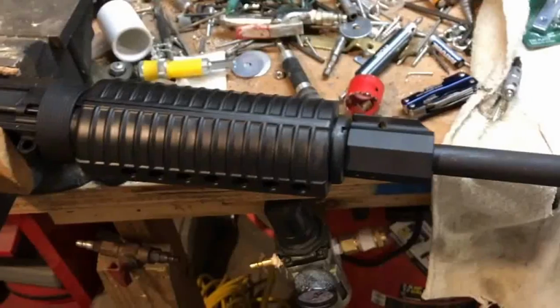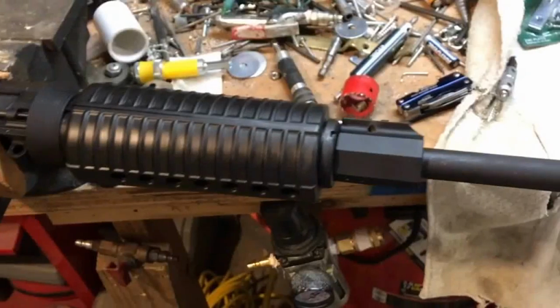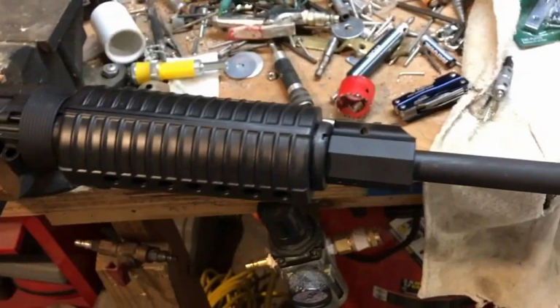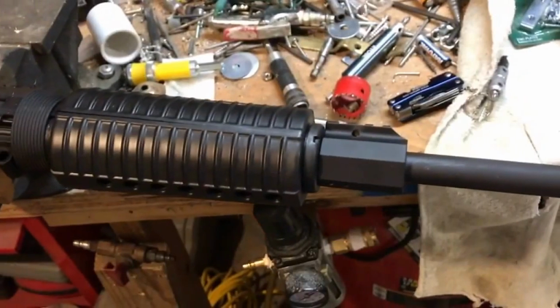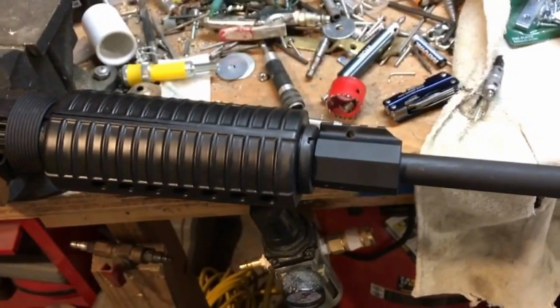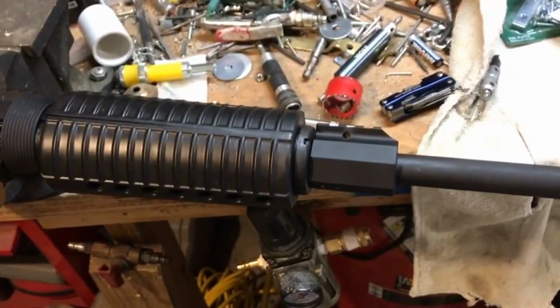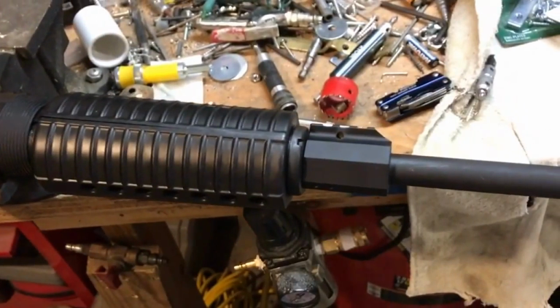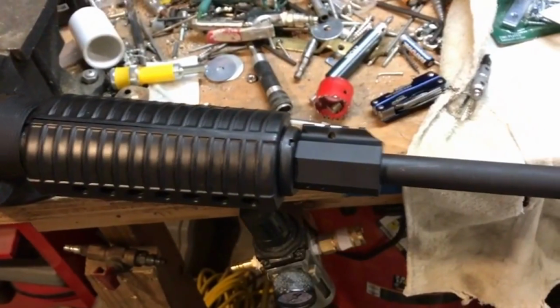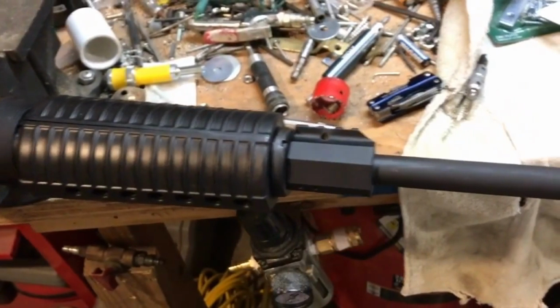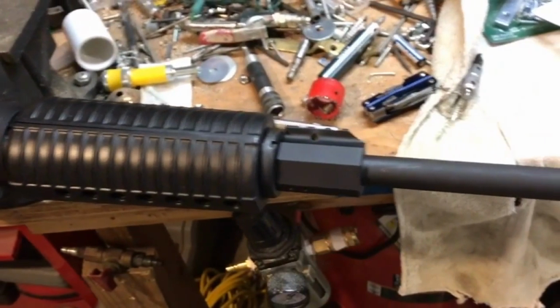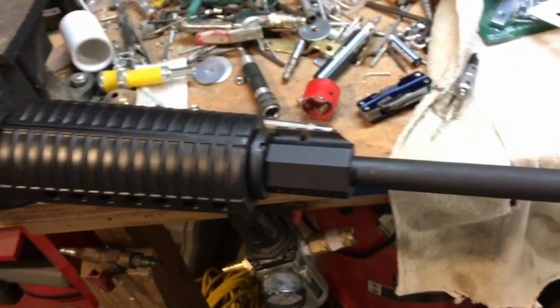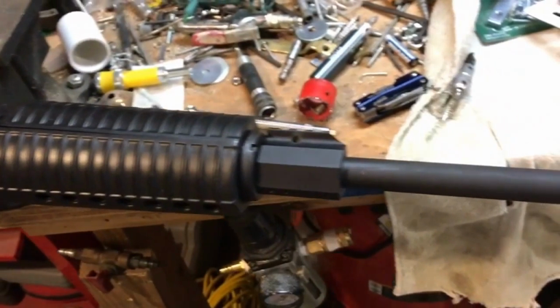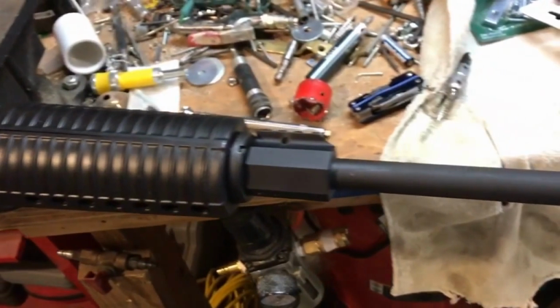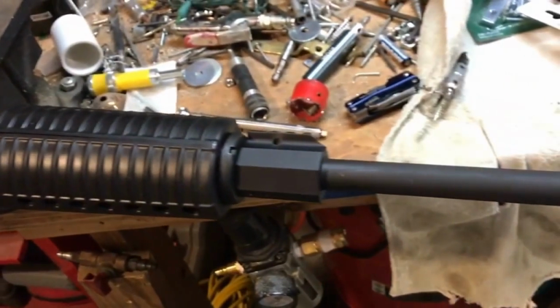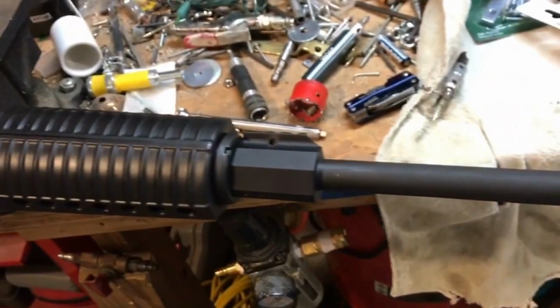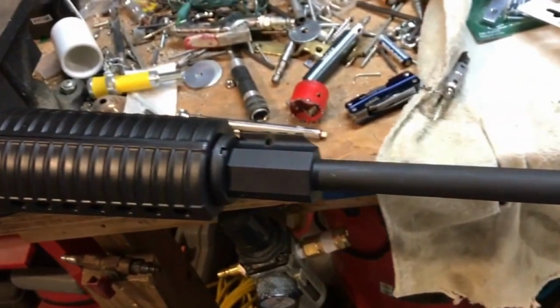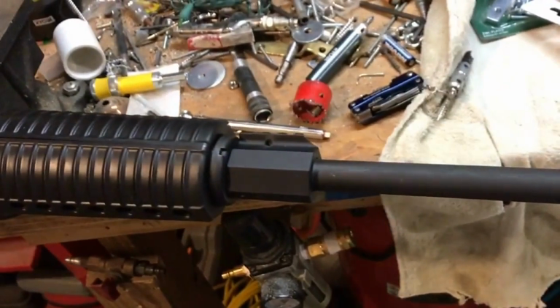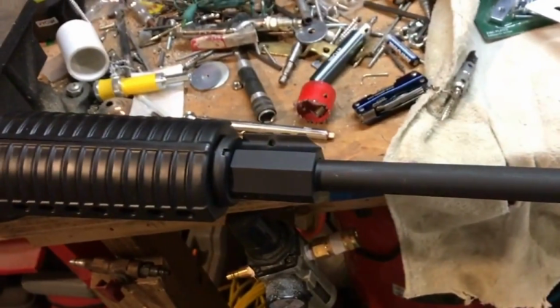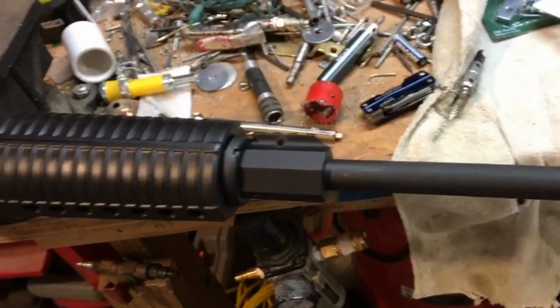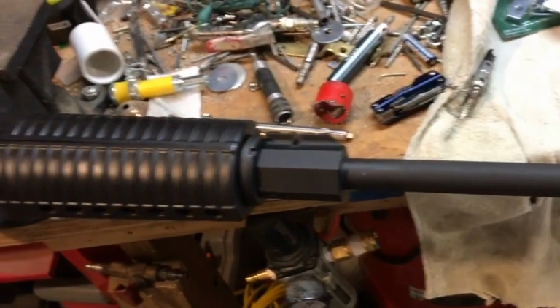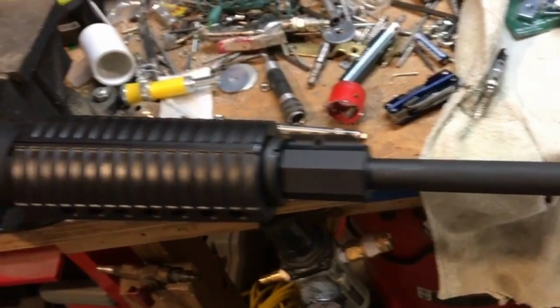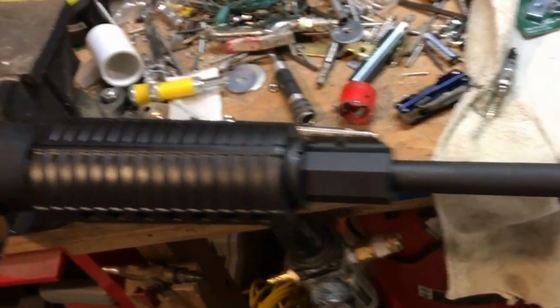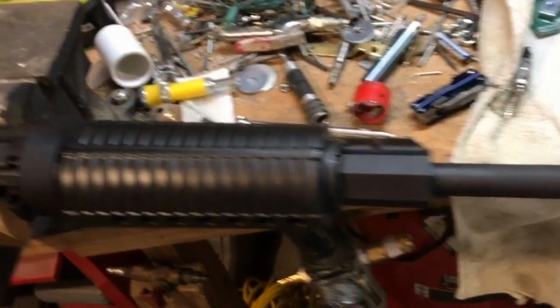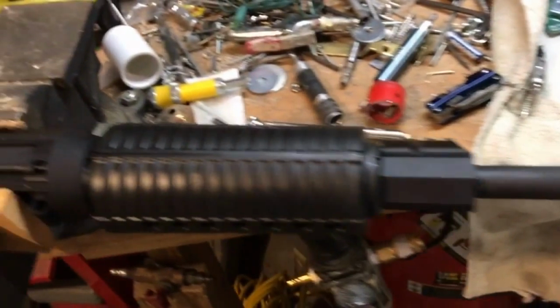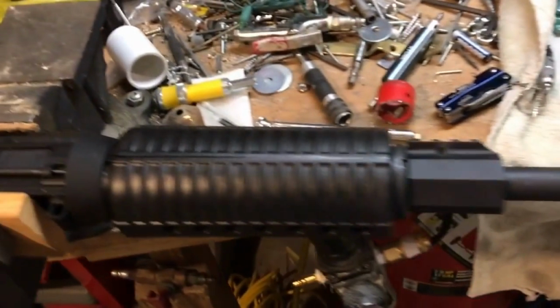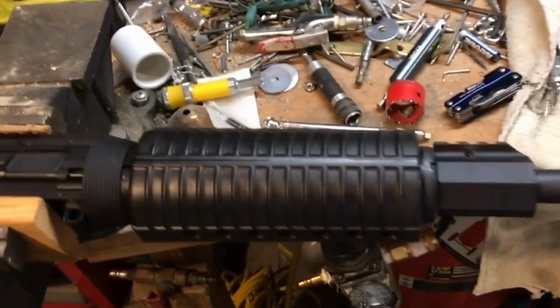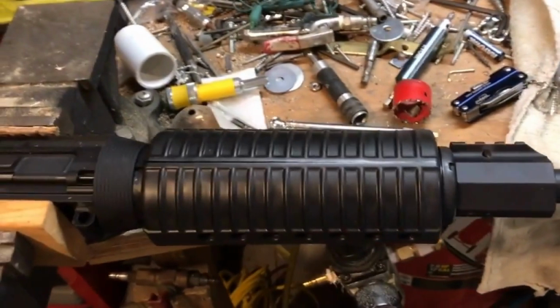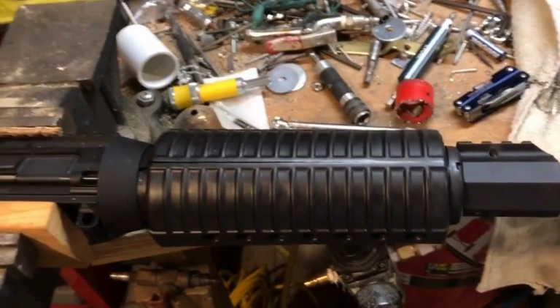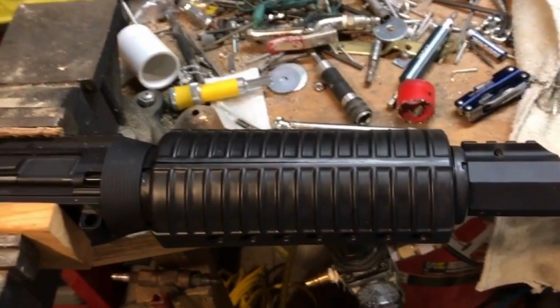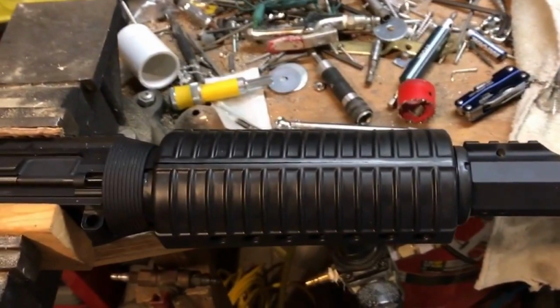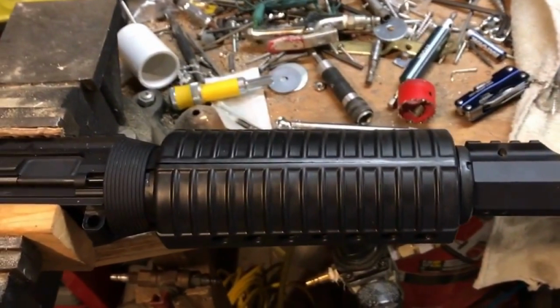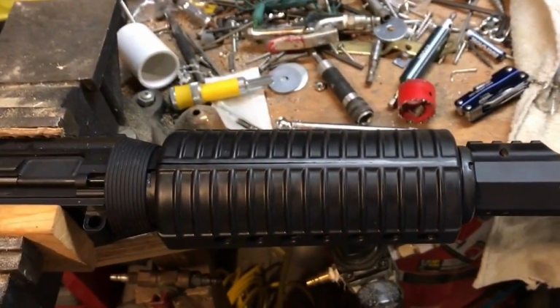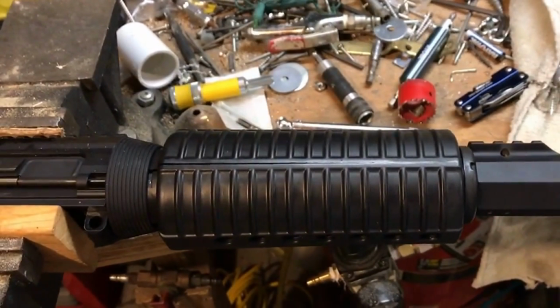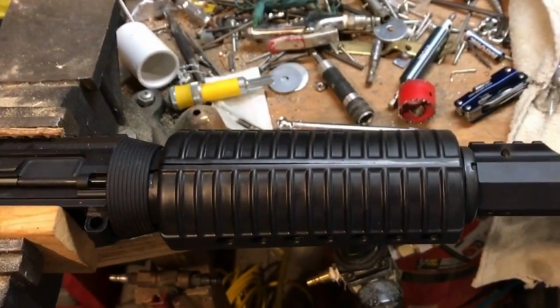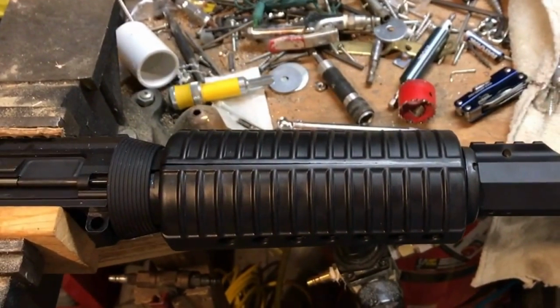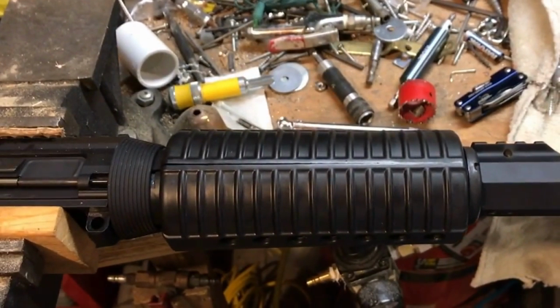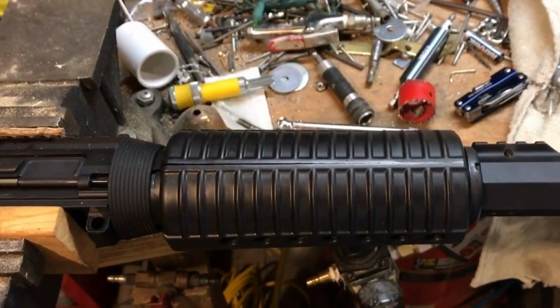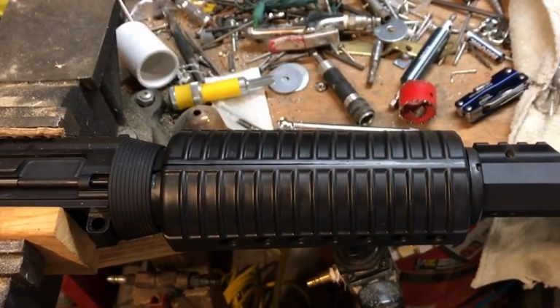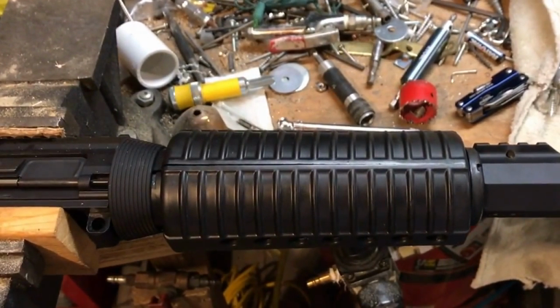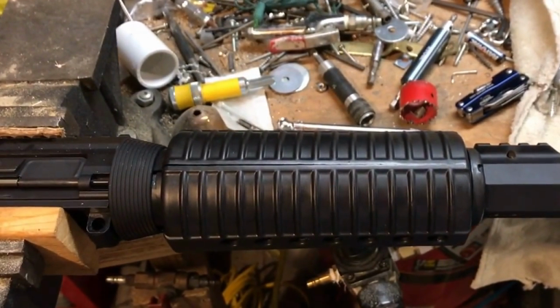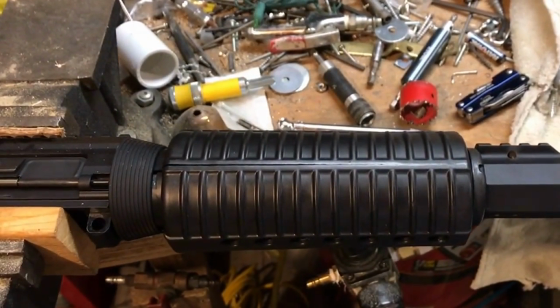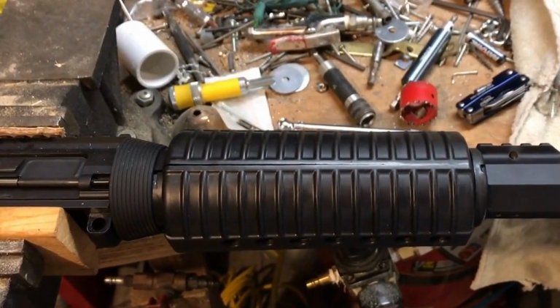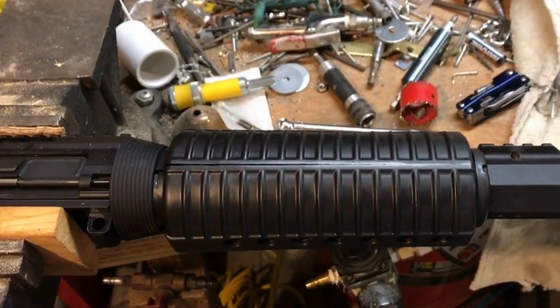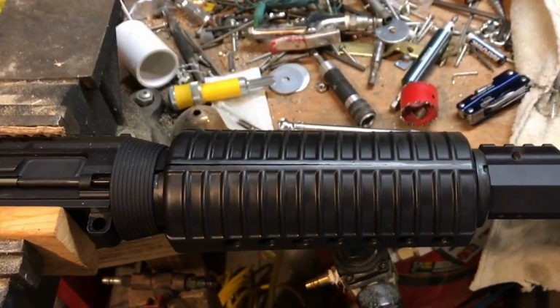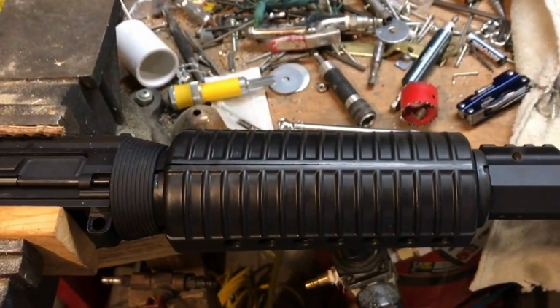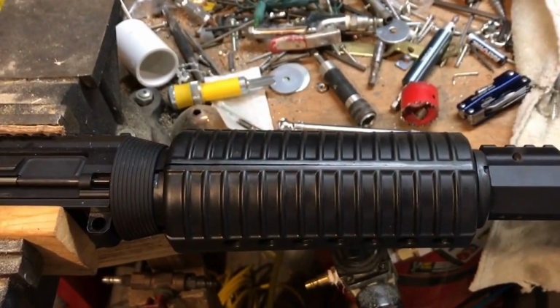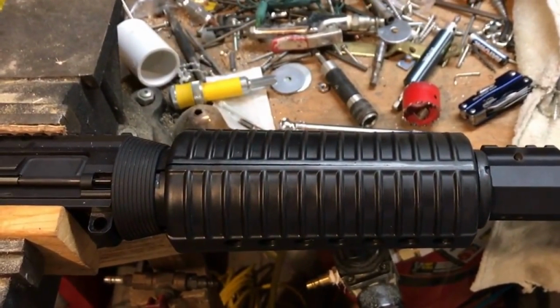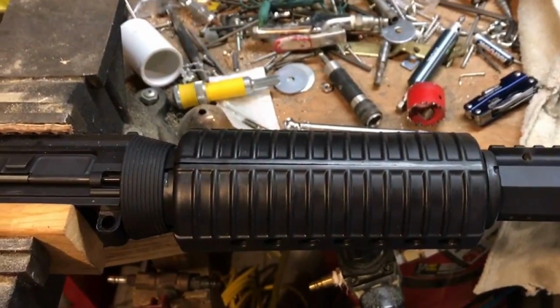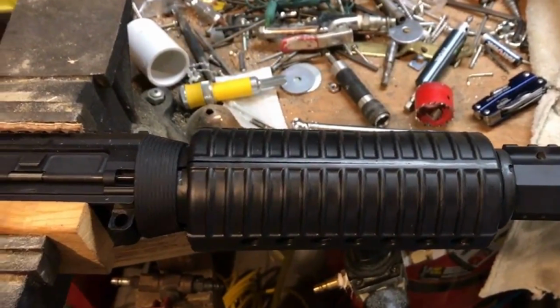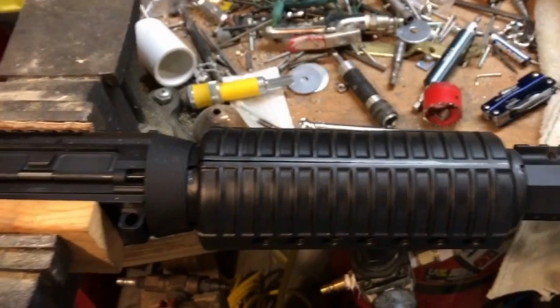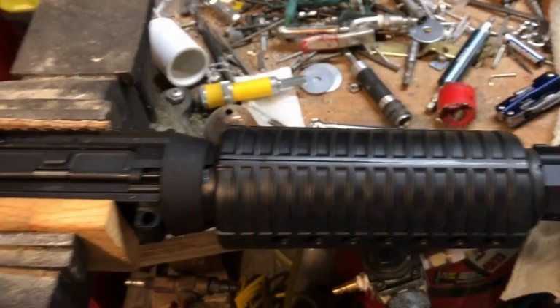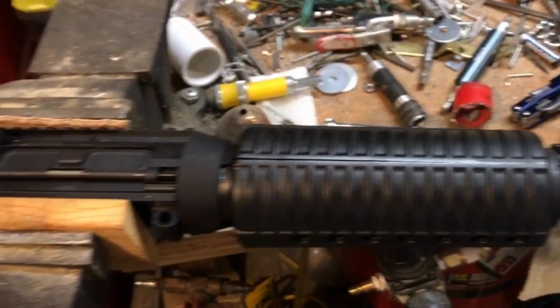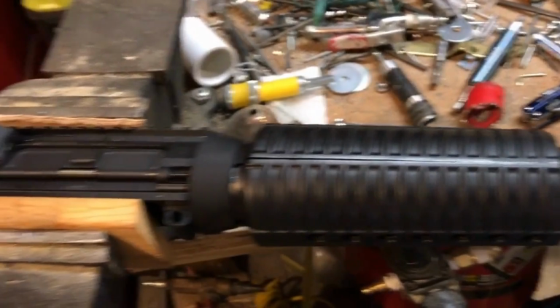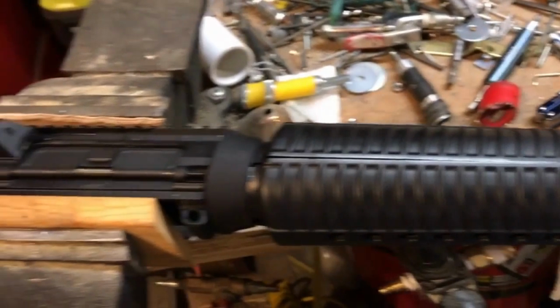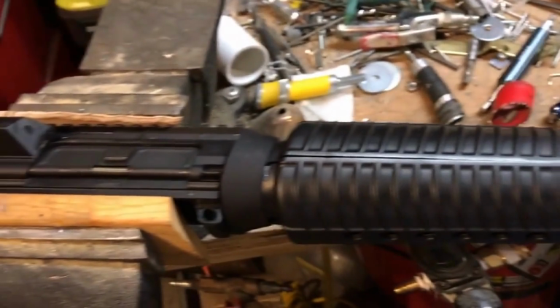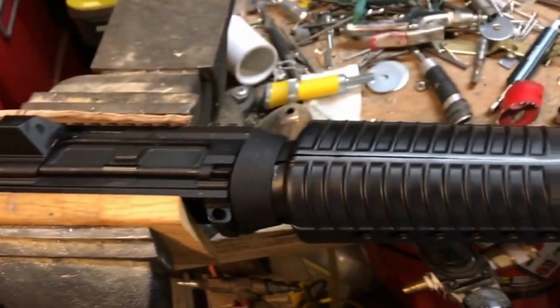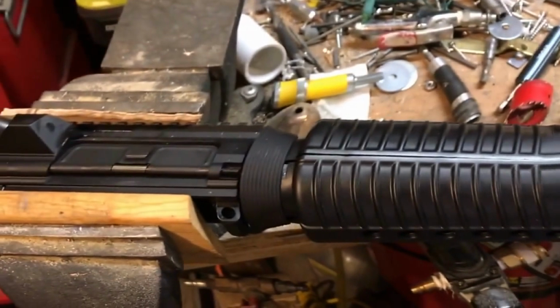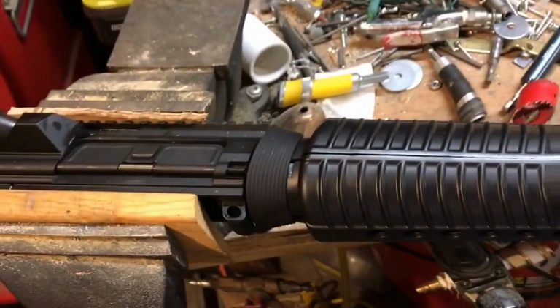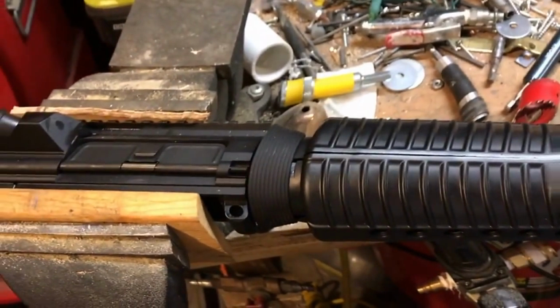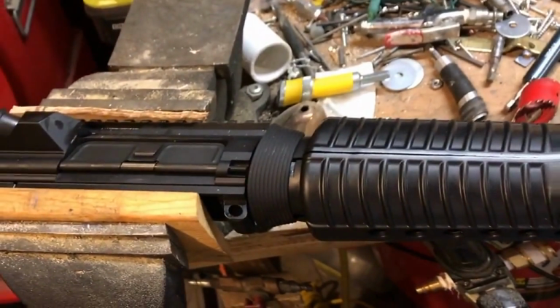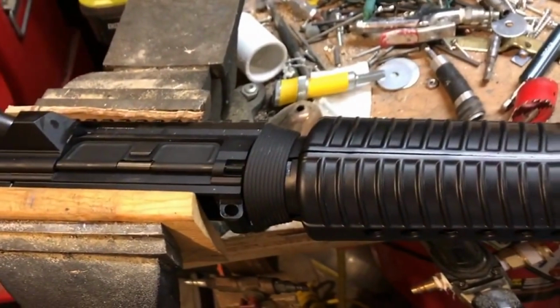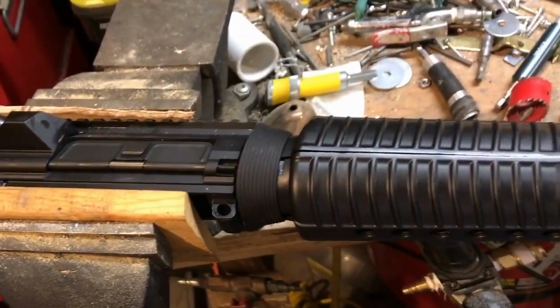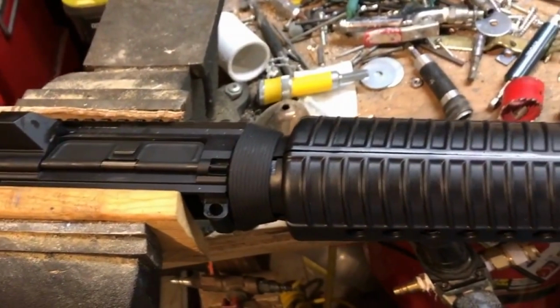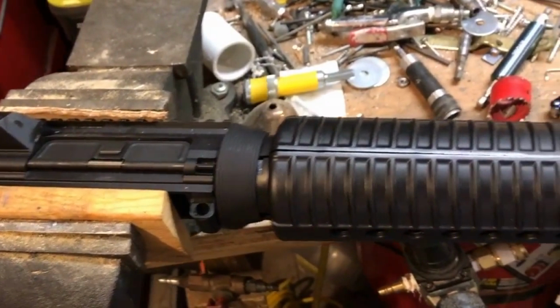I'm going to be installing a Monstrum Tactical free float hand guard on my DPMS Oracle 308 upper.